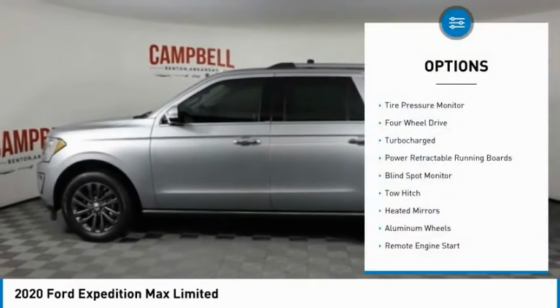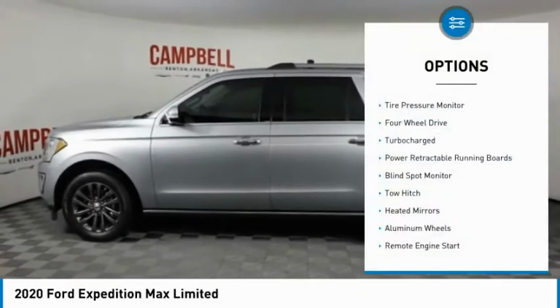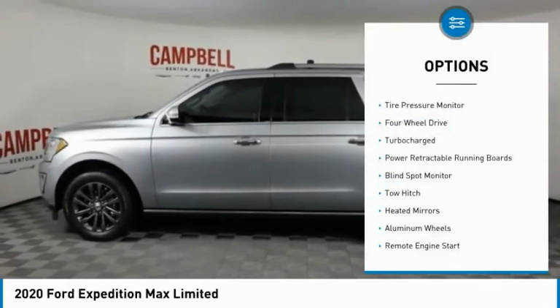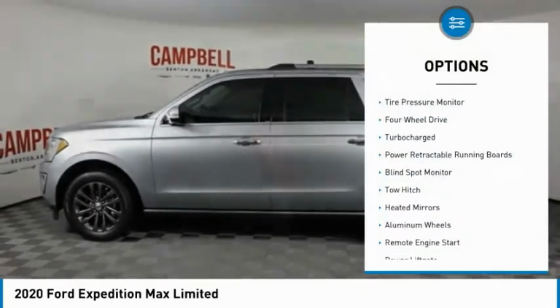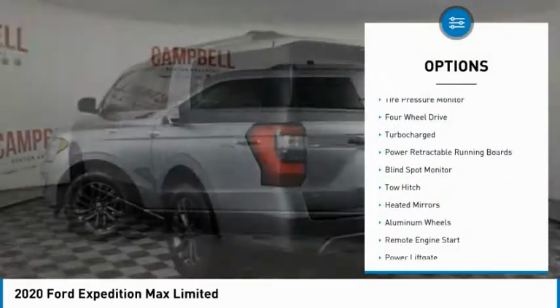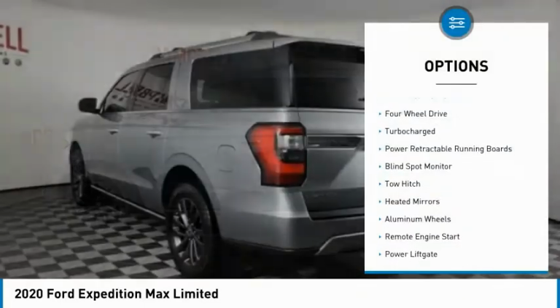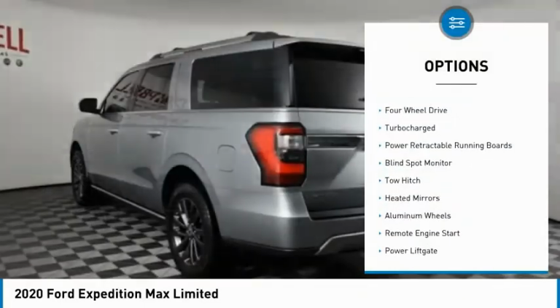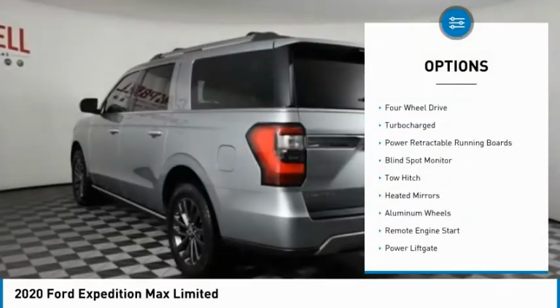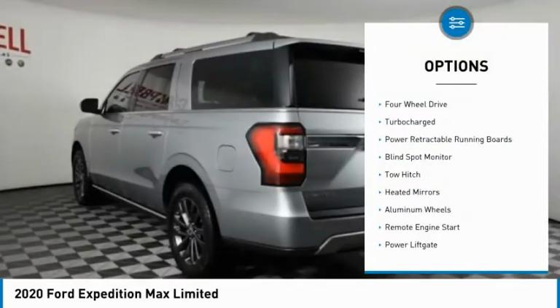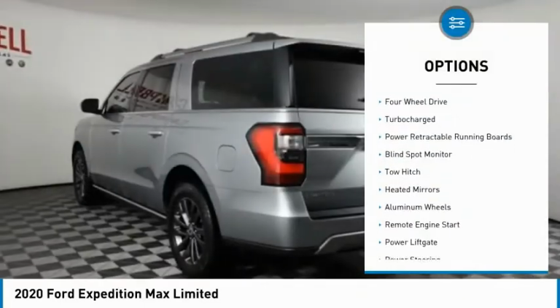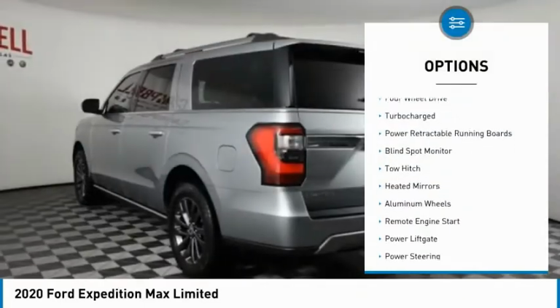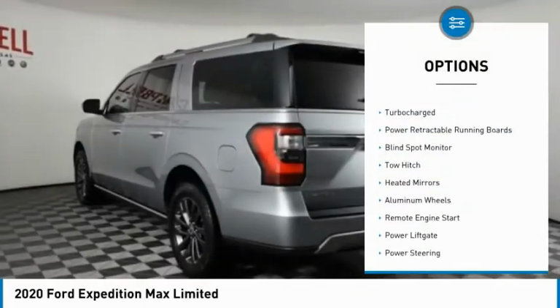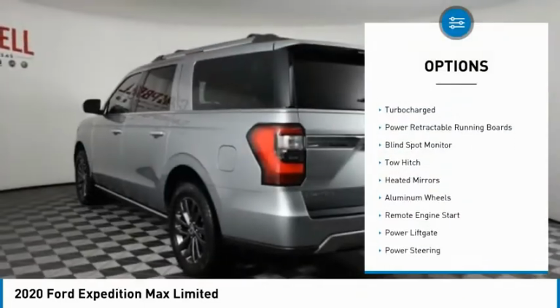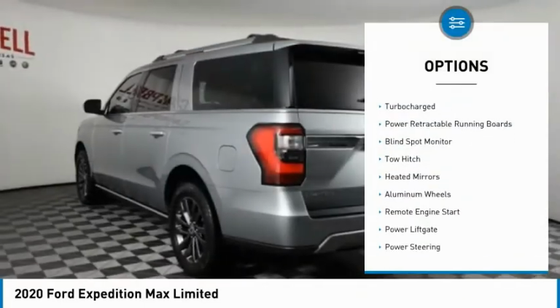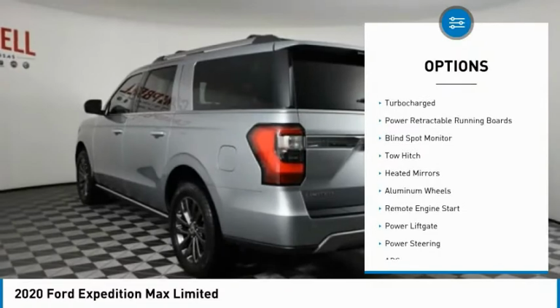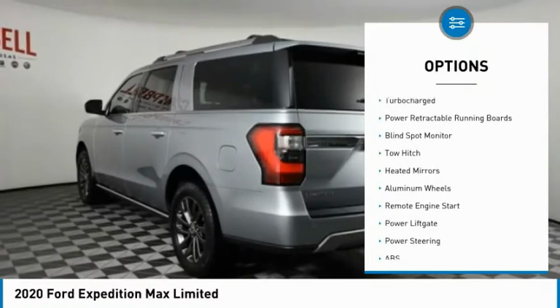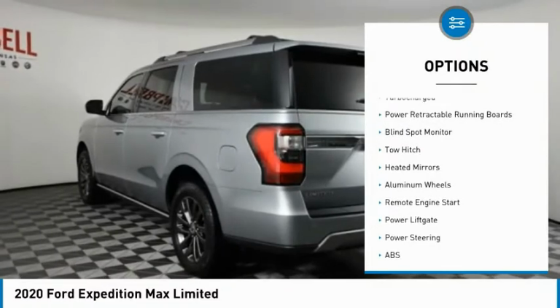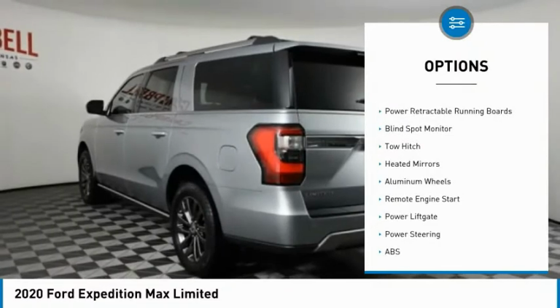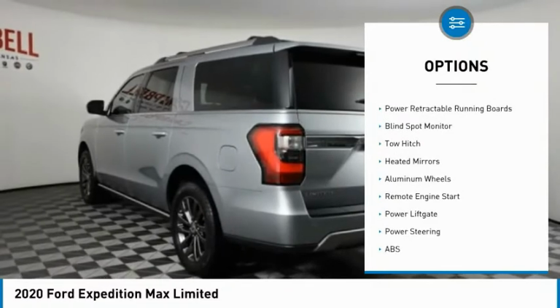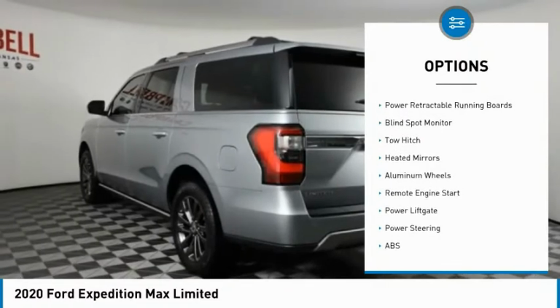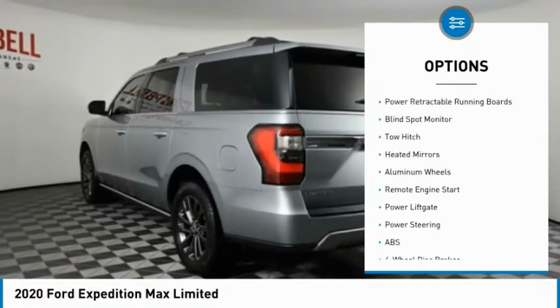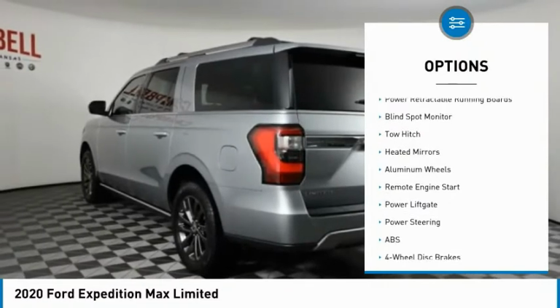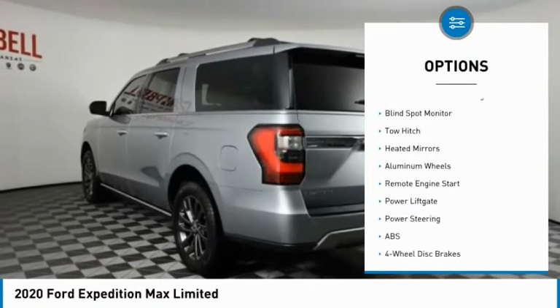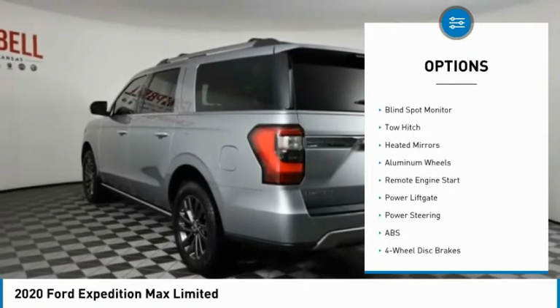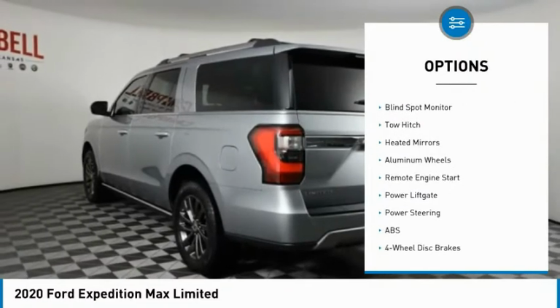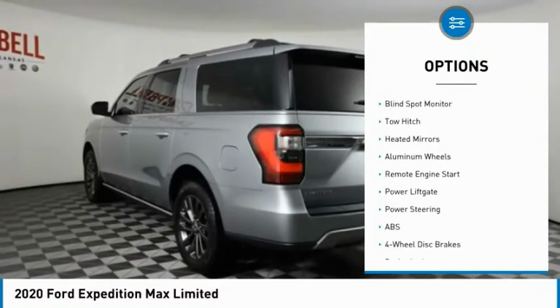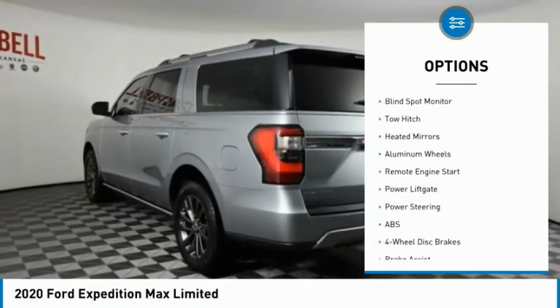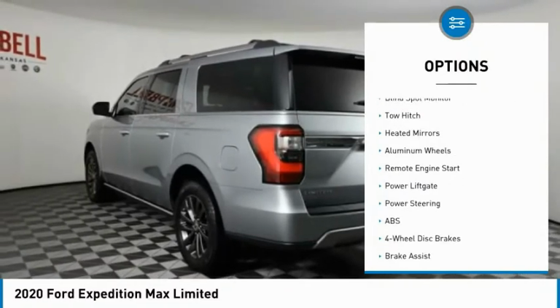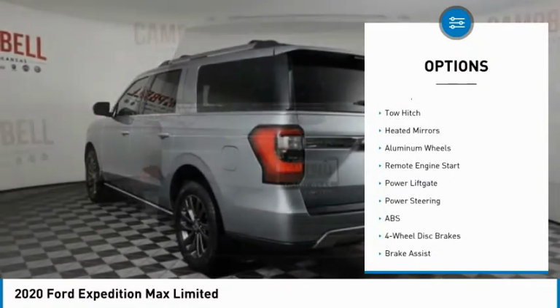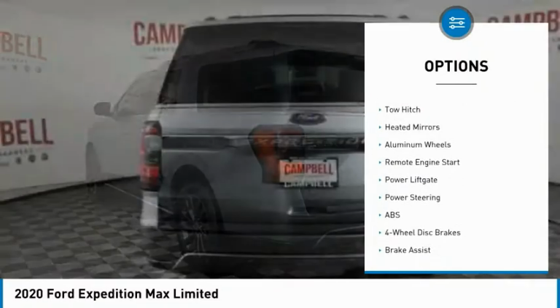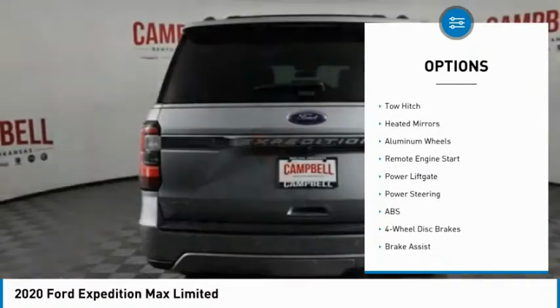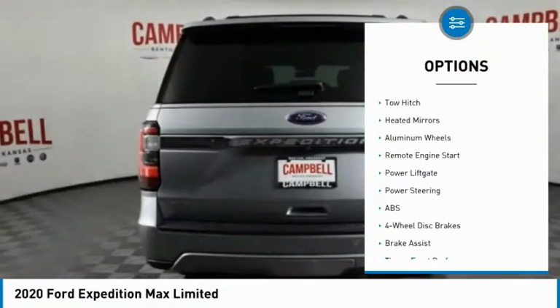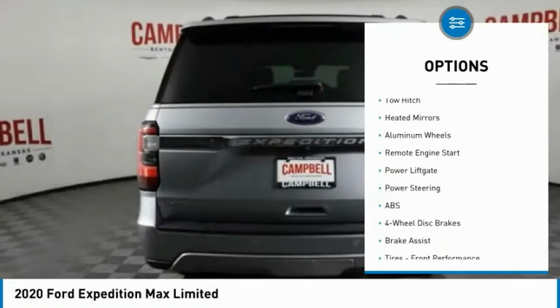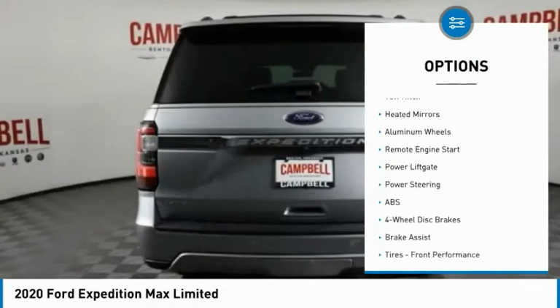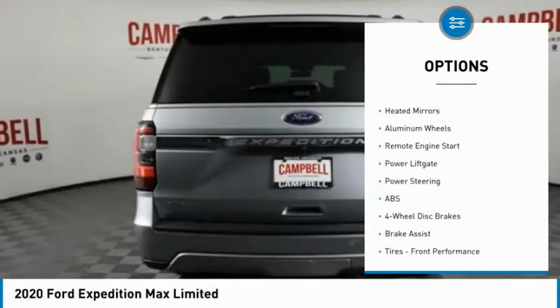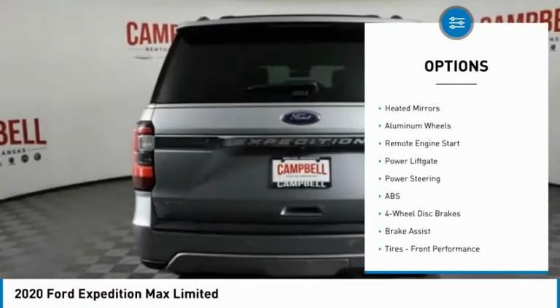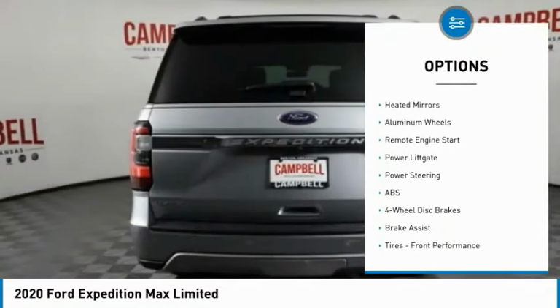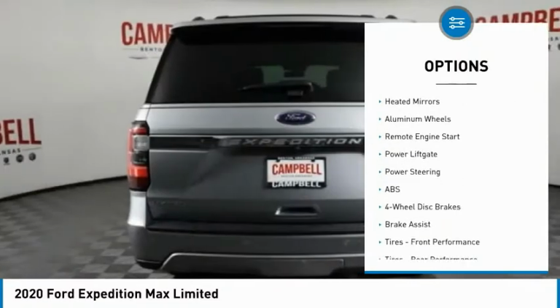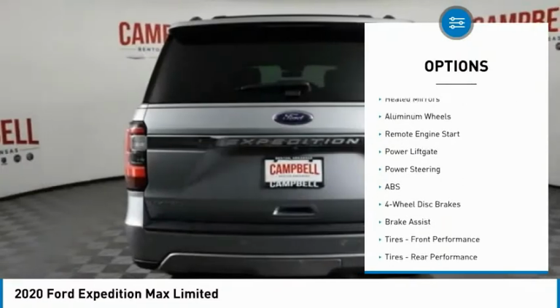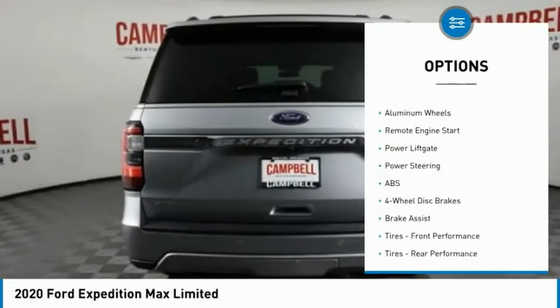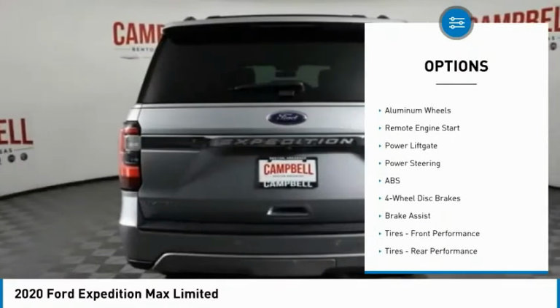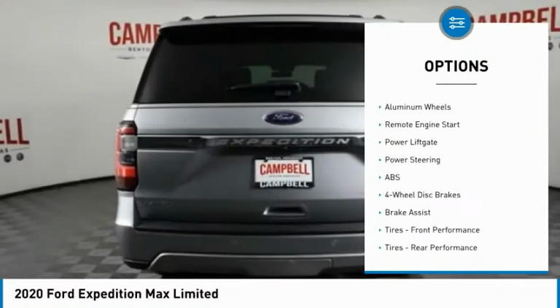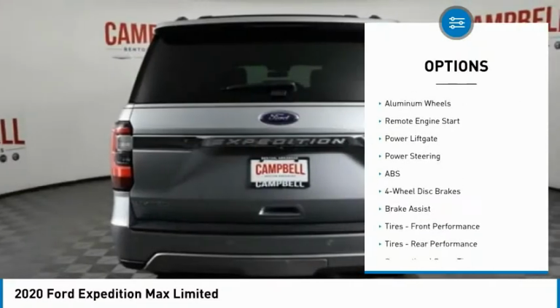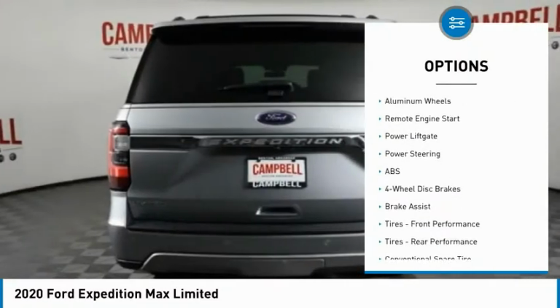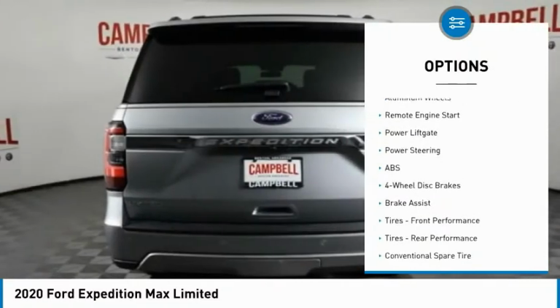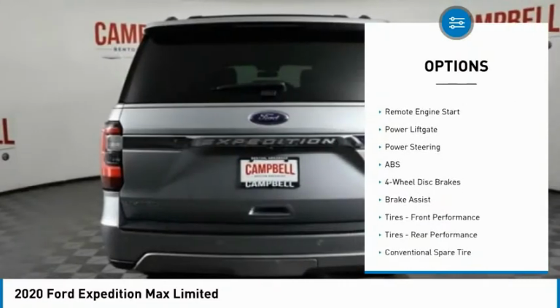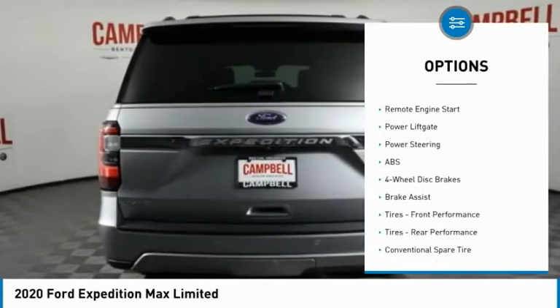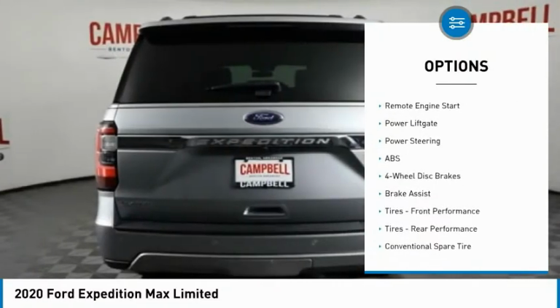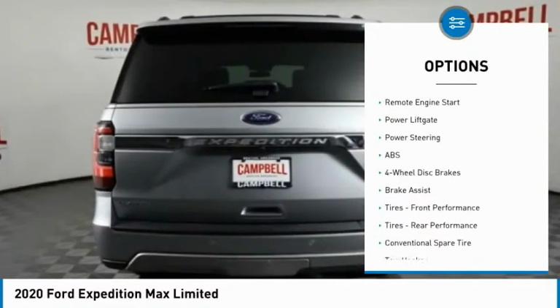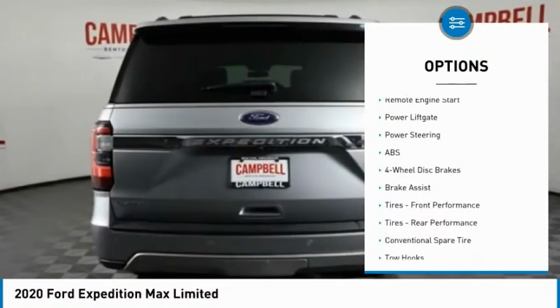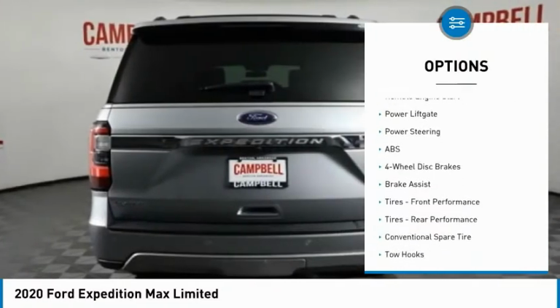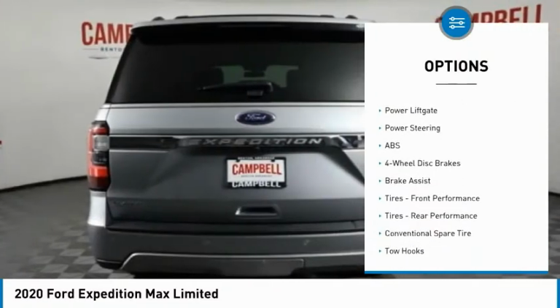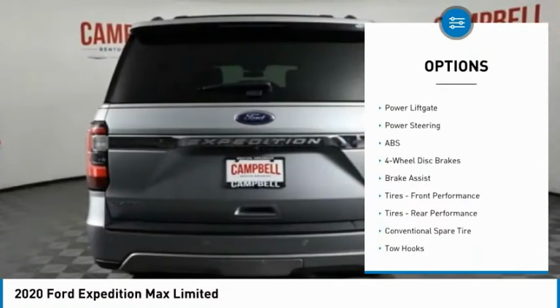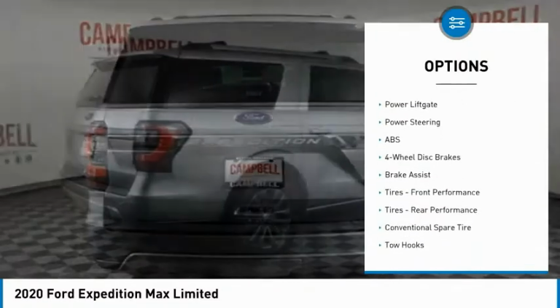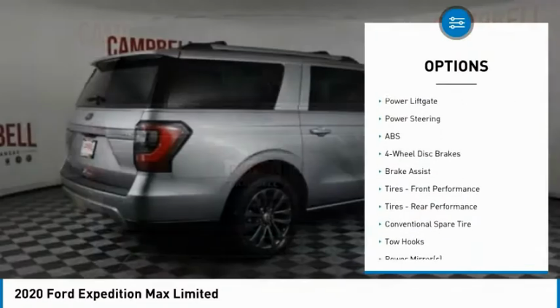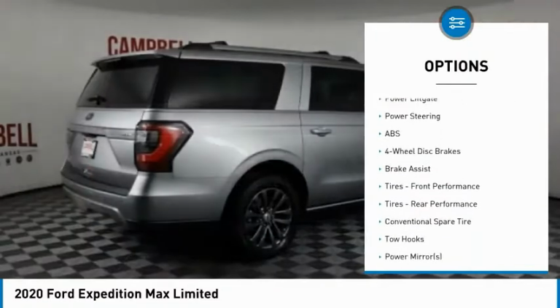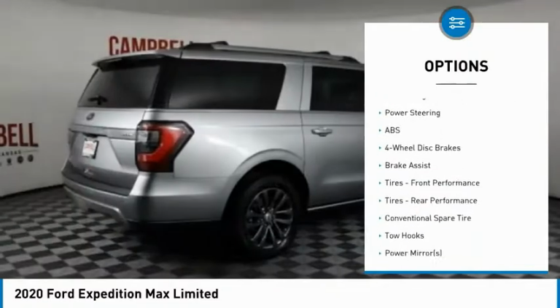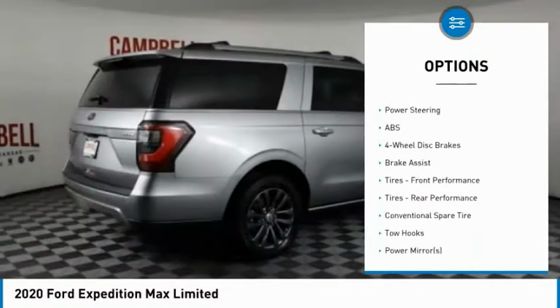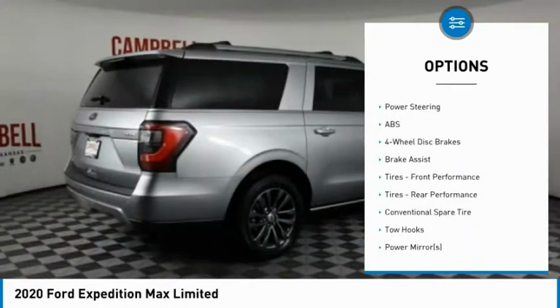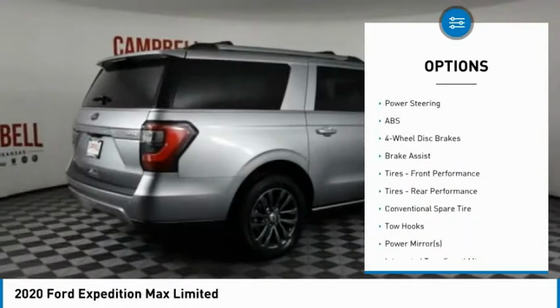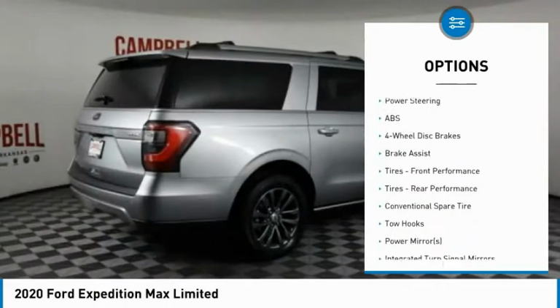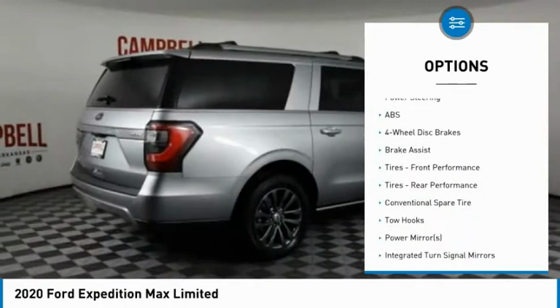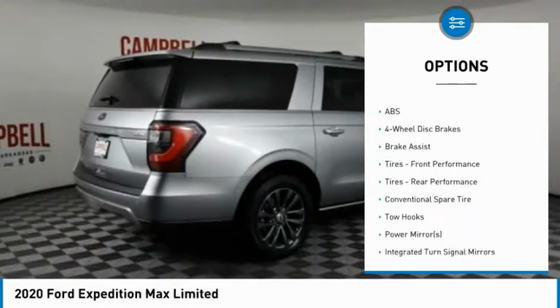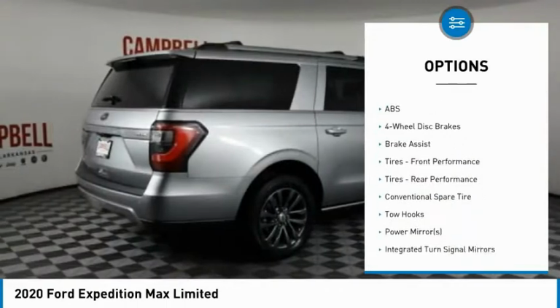Tire pressure monitor. Four wheel drive. Turbo charged. Power retractable running boards. Blind spot monitor. Toe hitch.